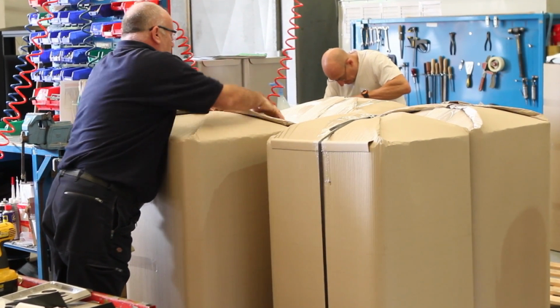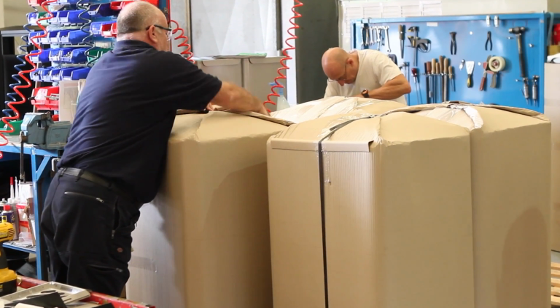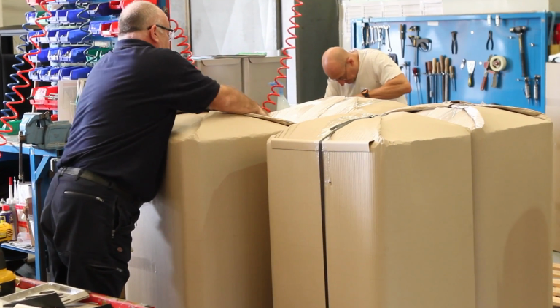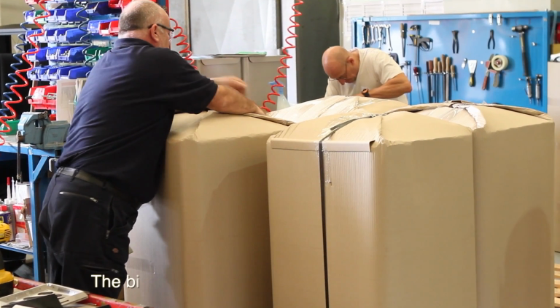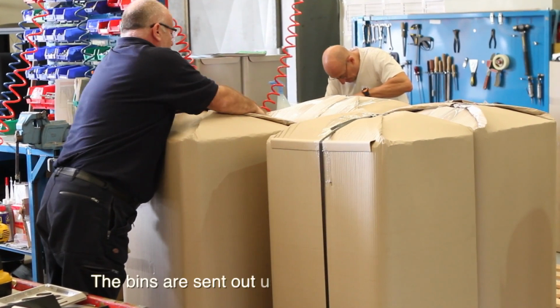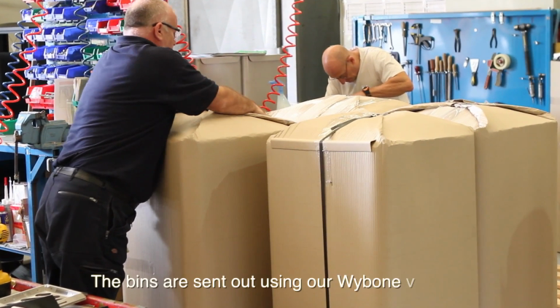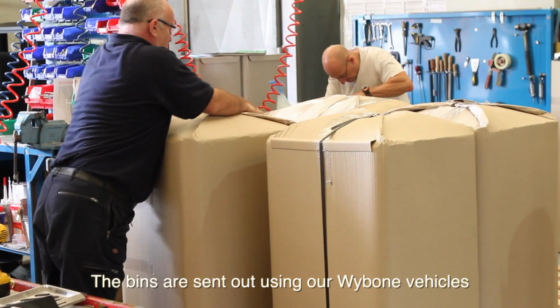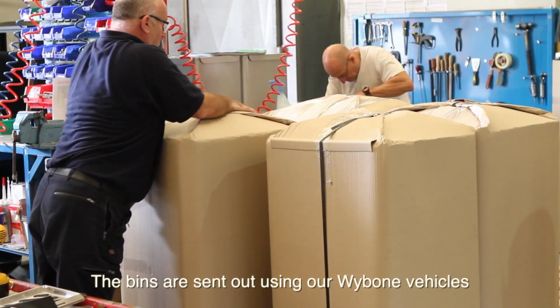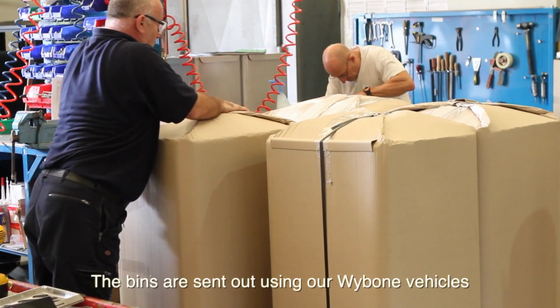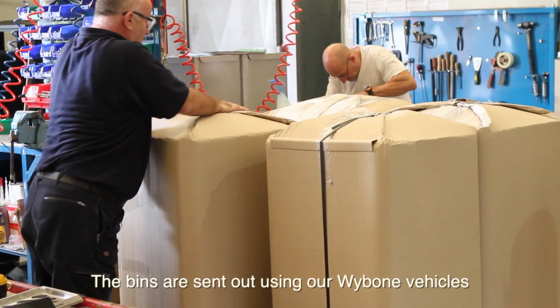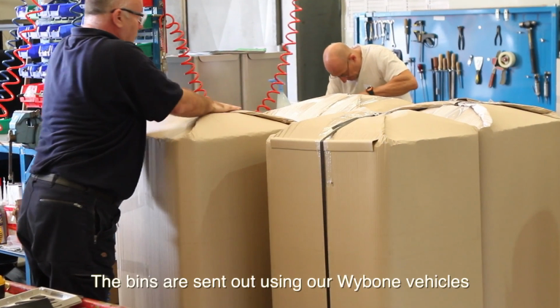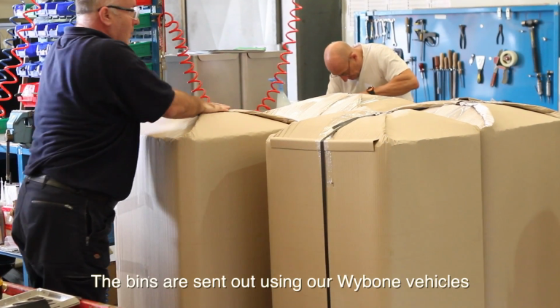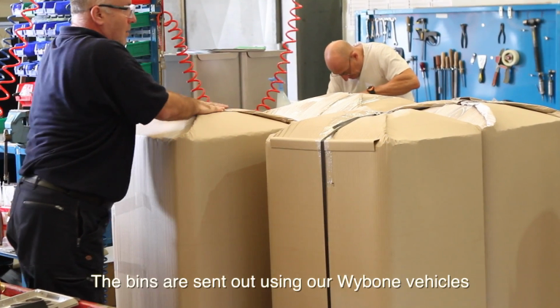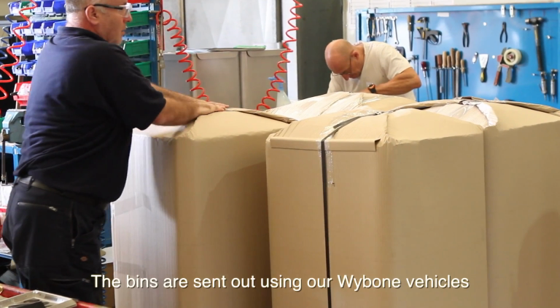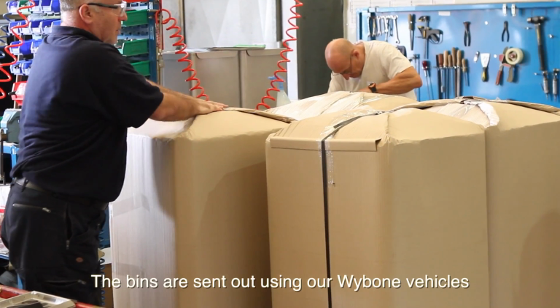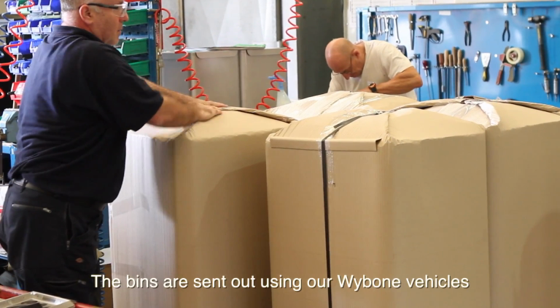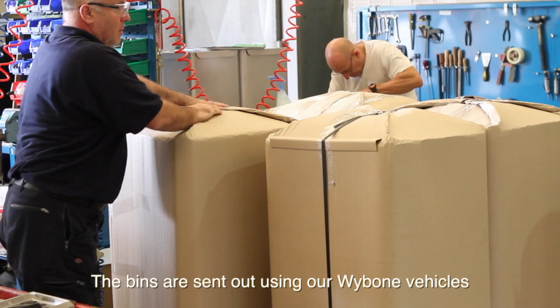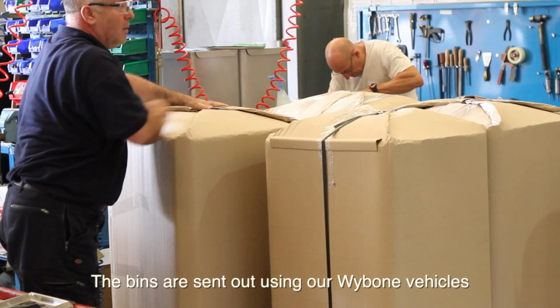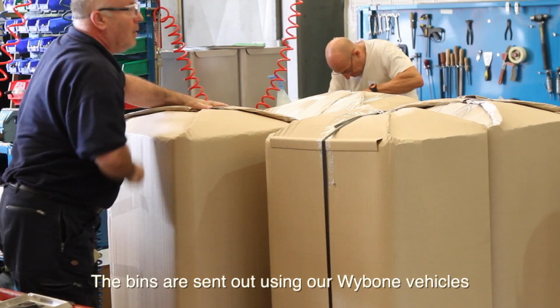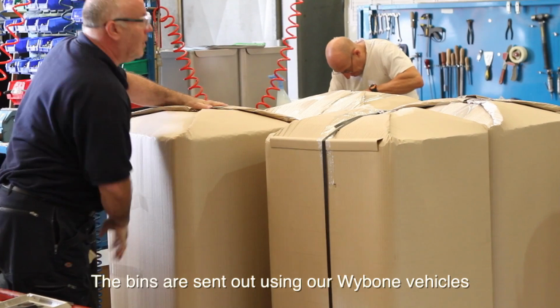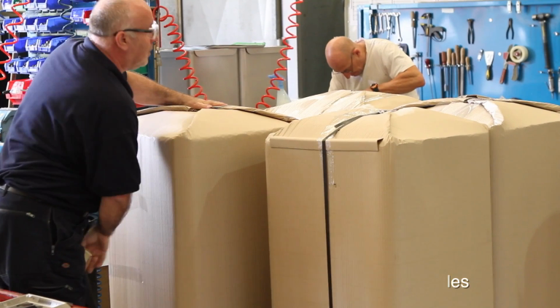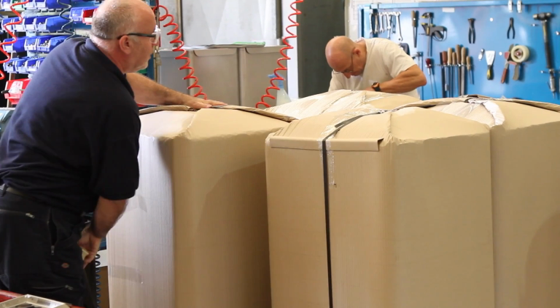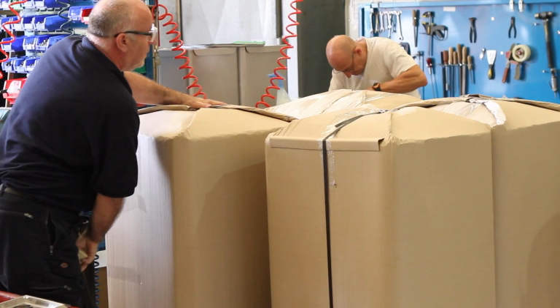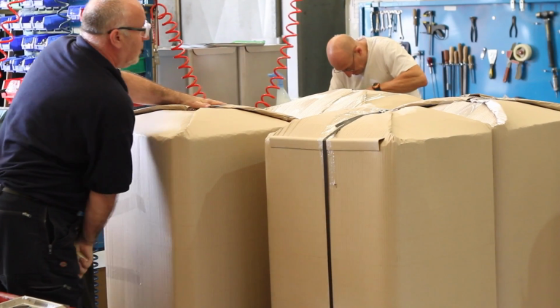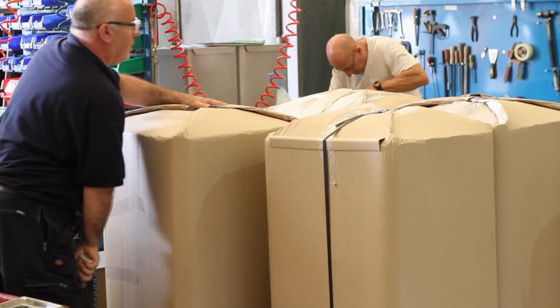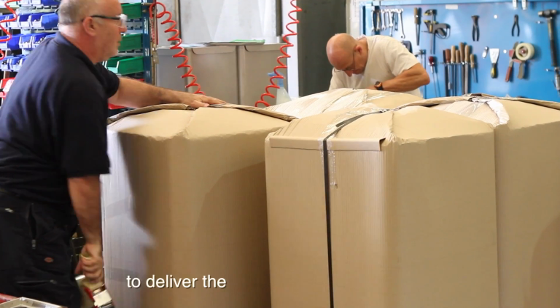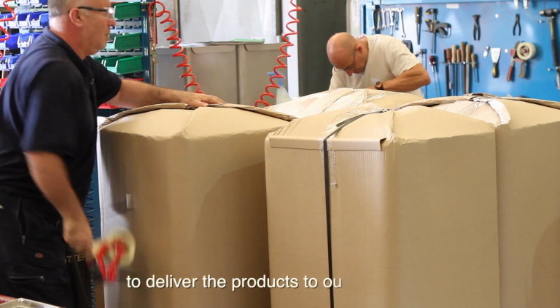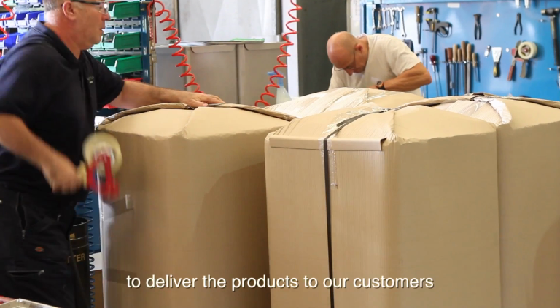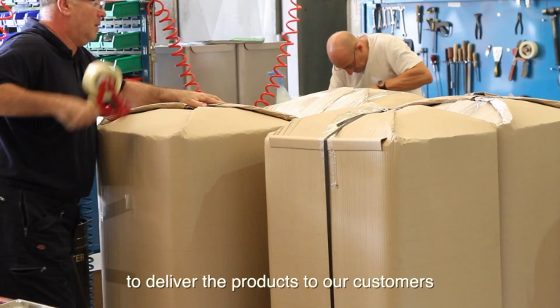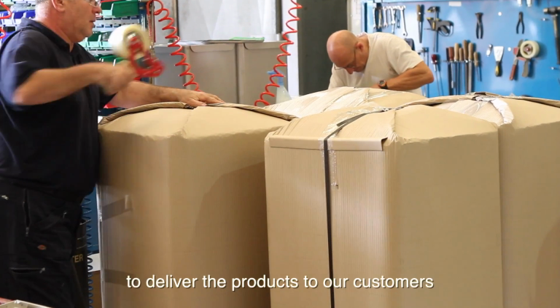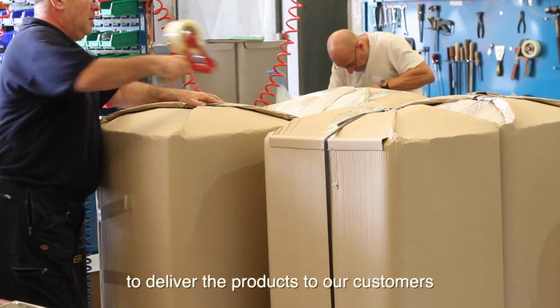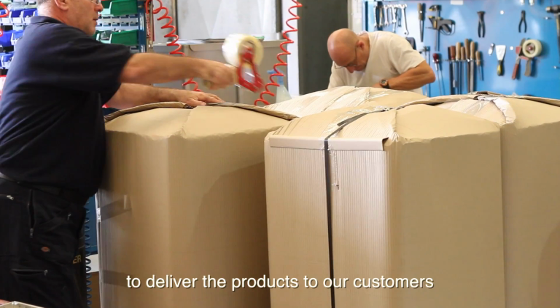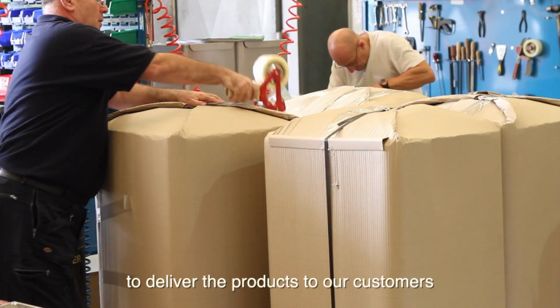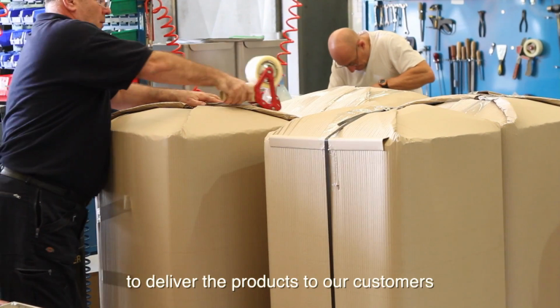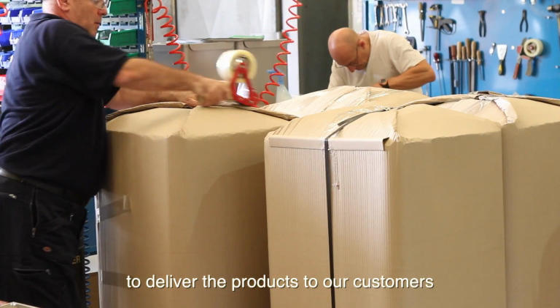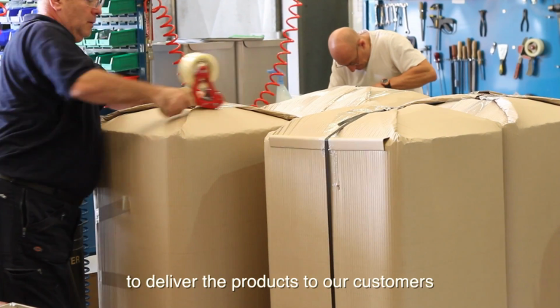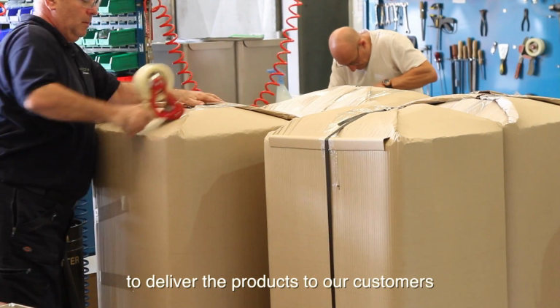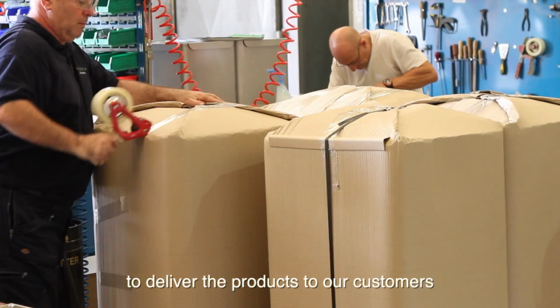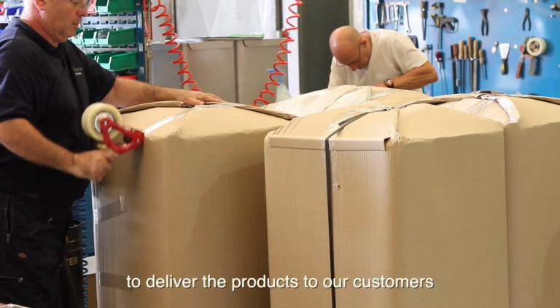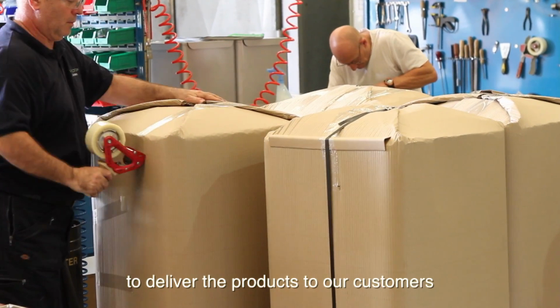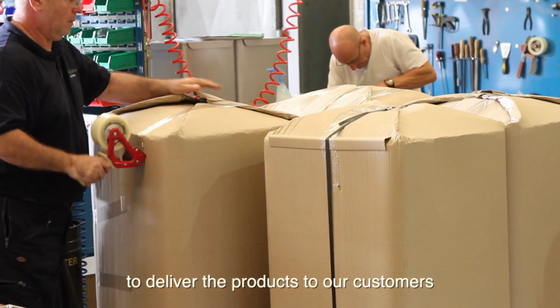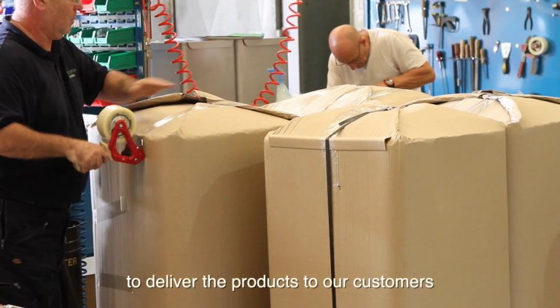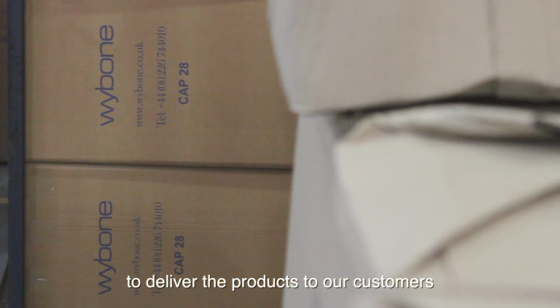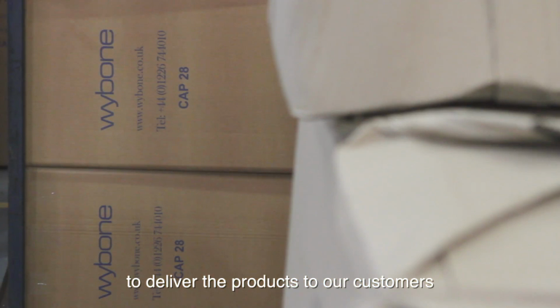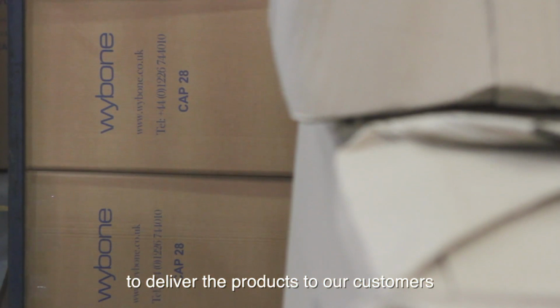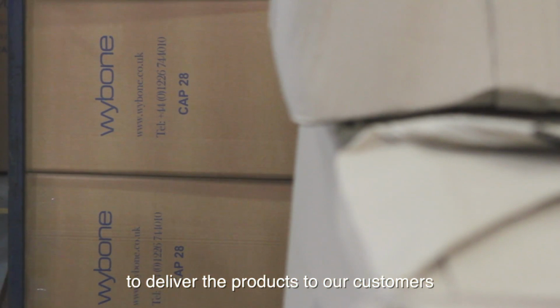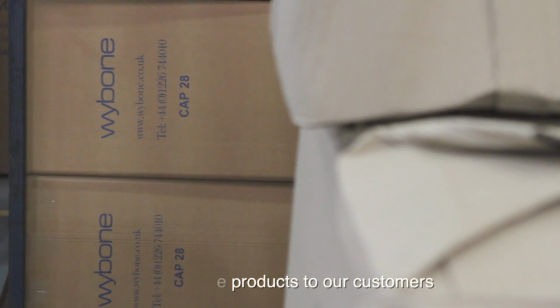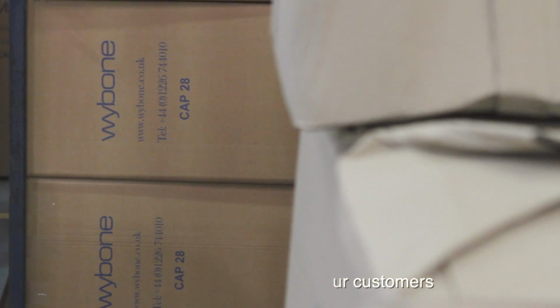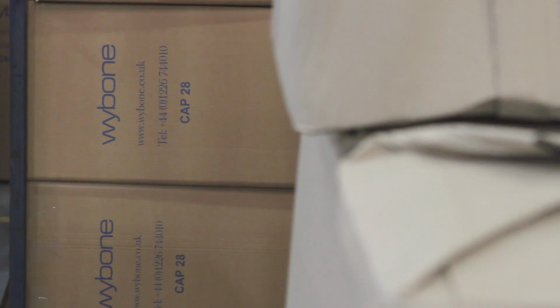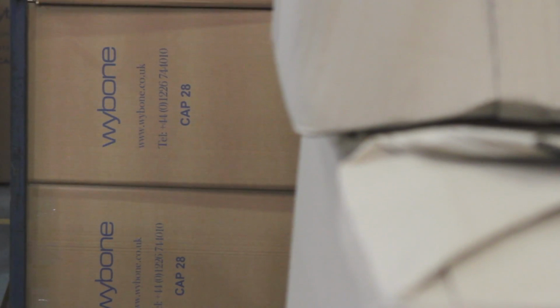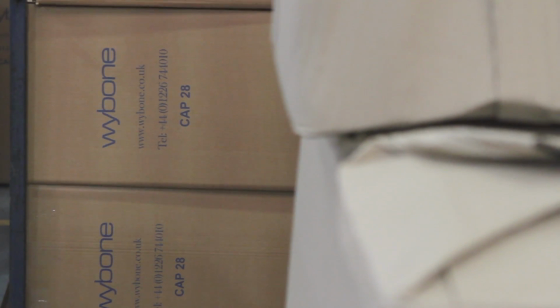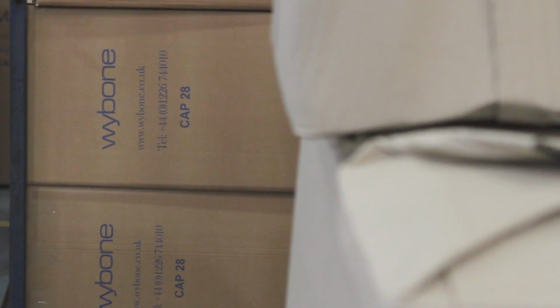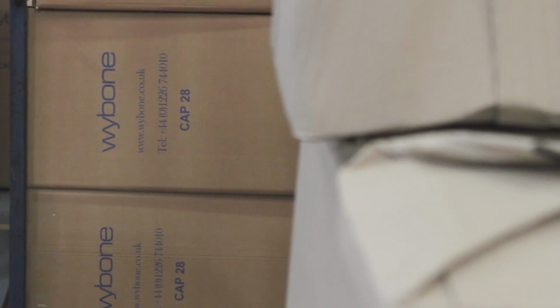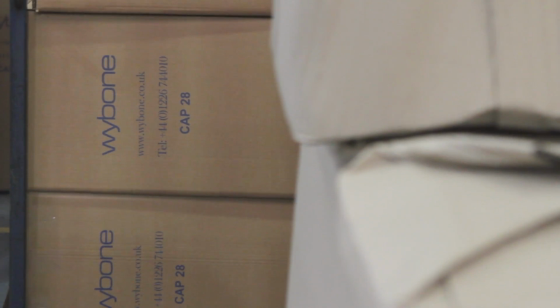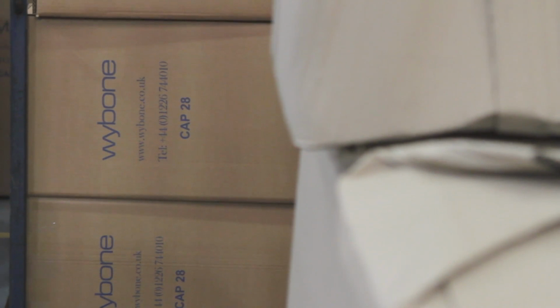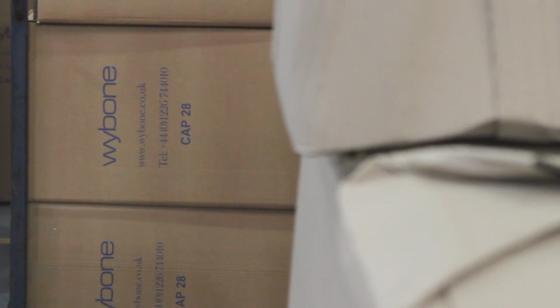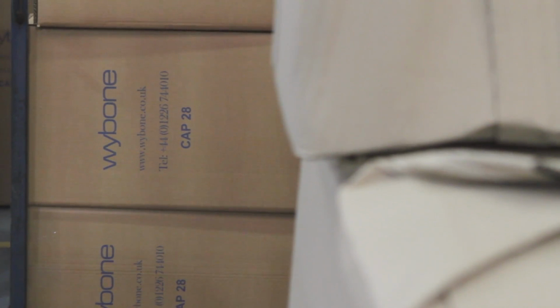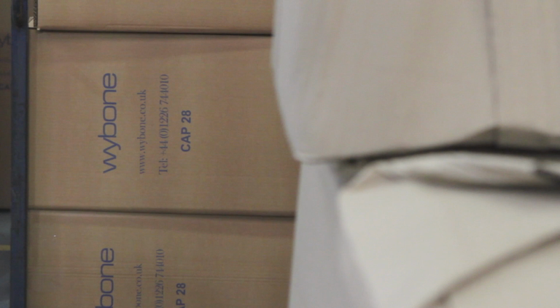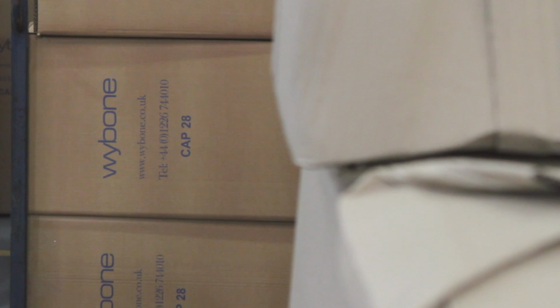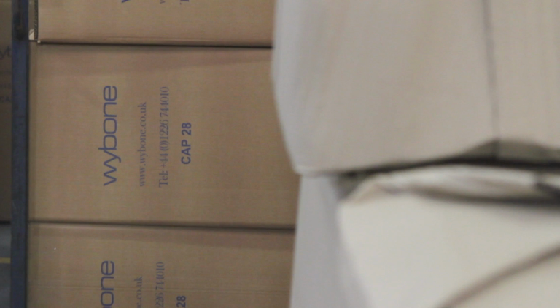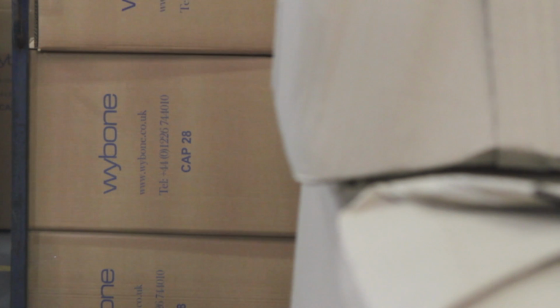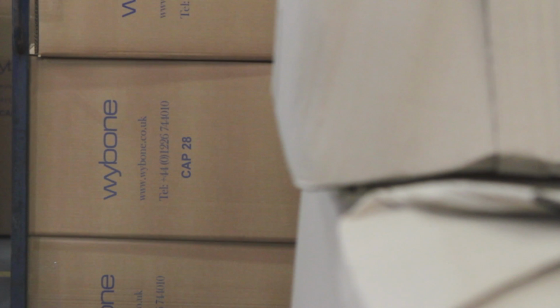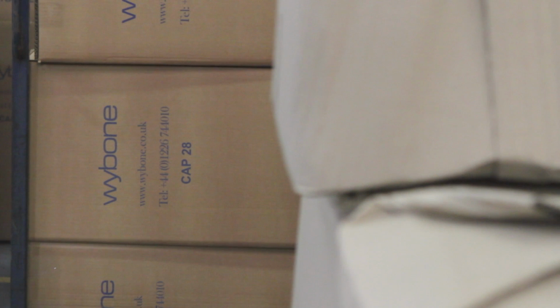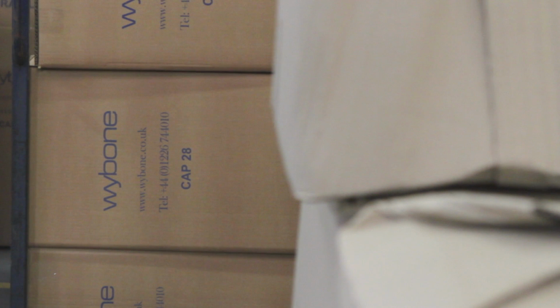The bins are sent out using our Ybone vehicles to deliver the products to our customers.